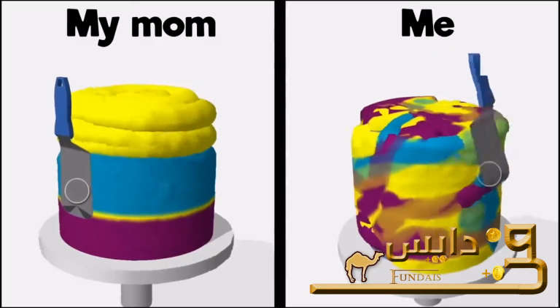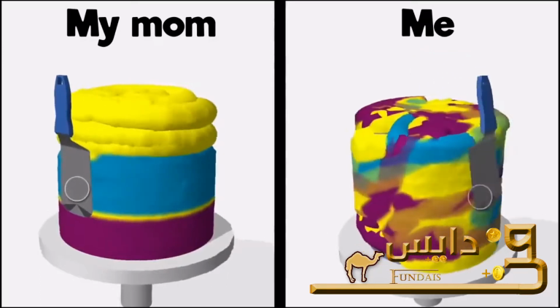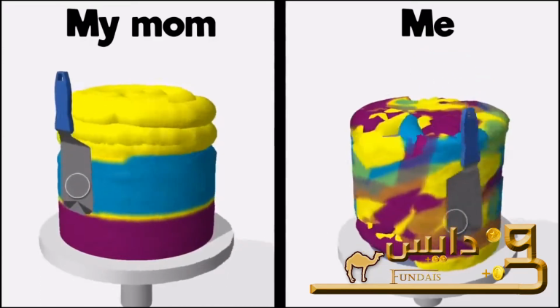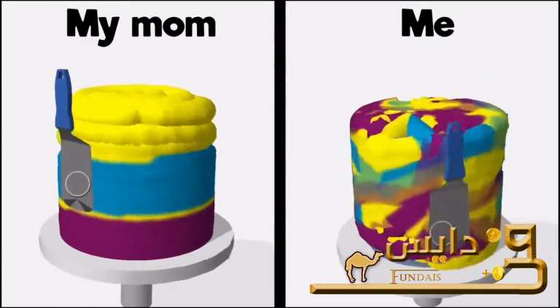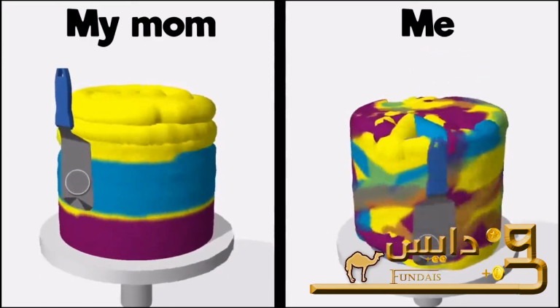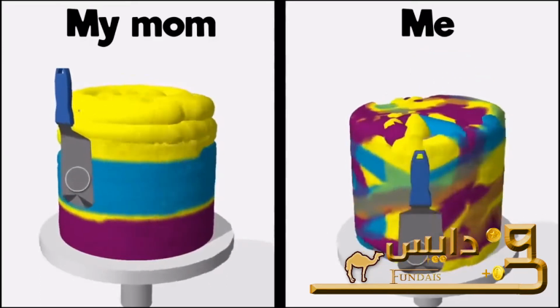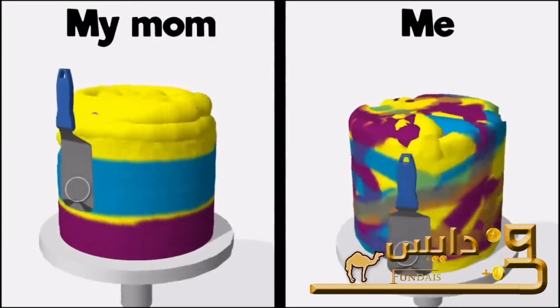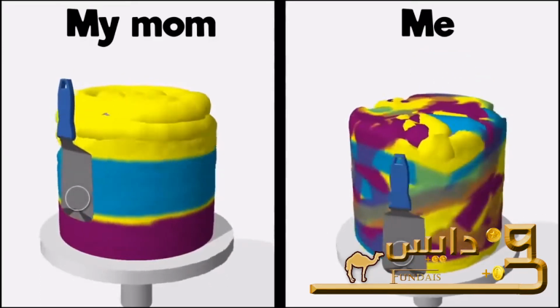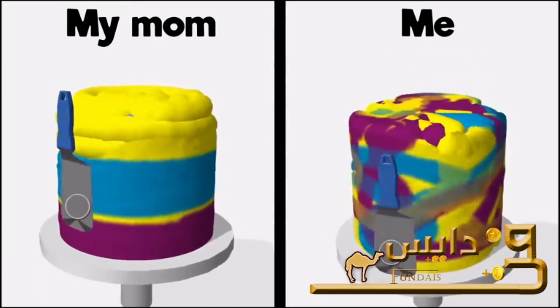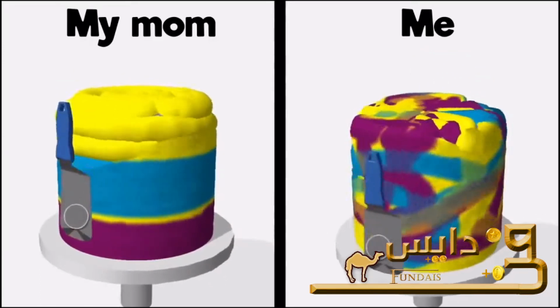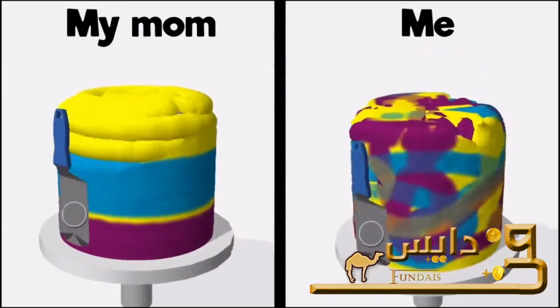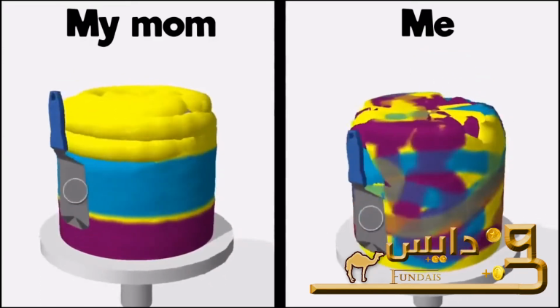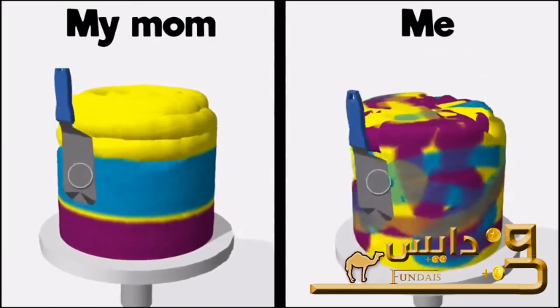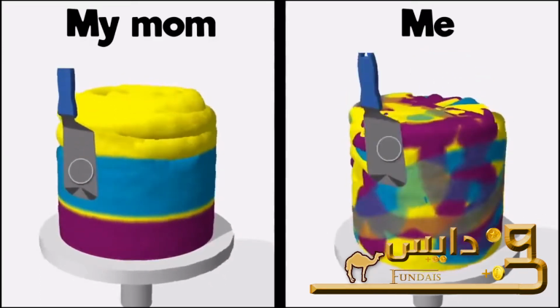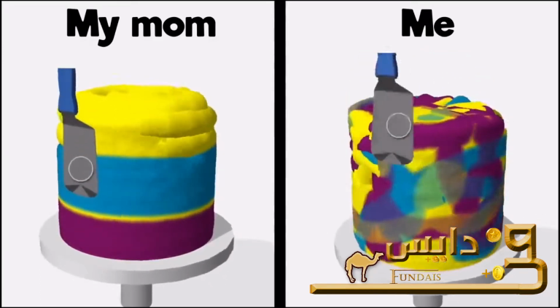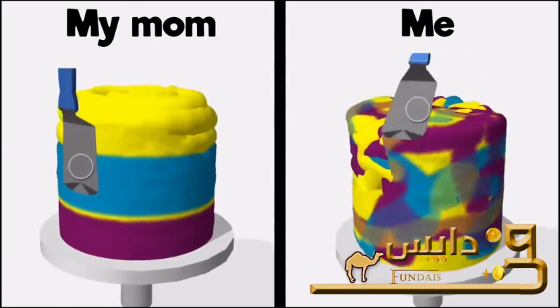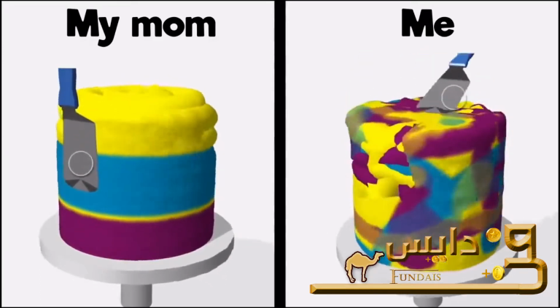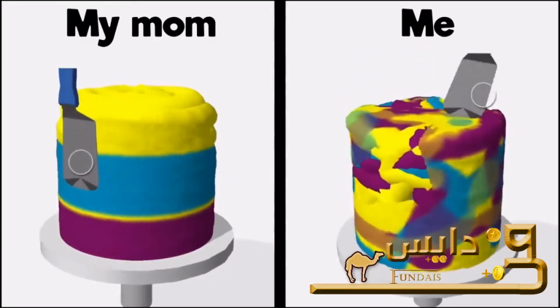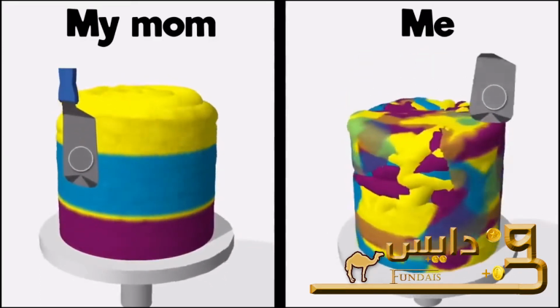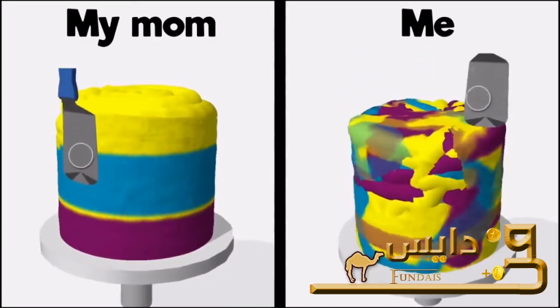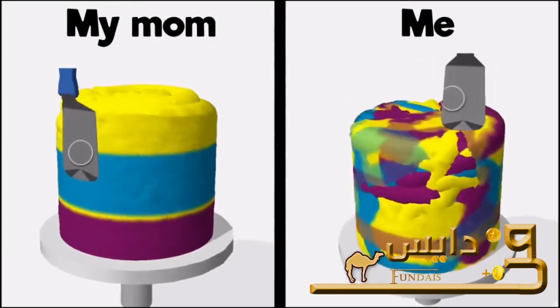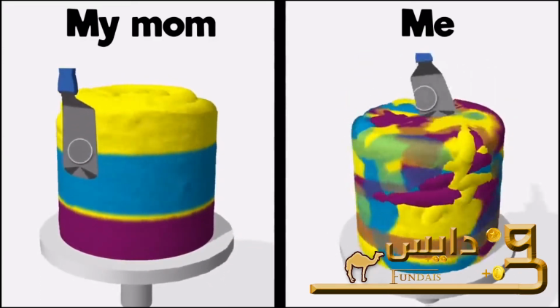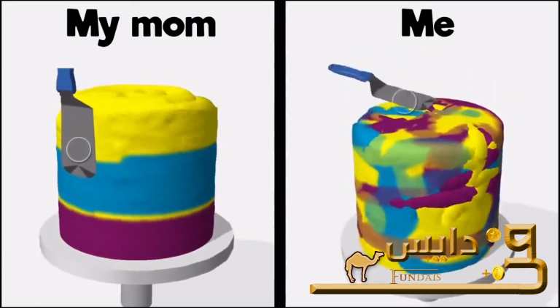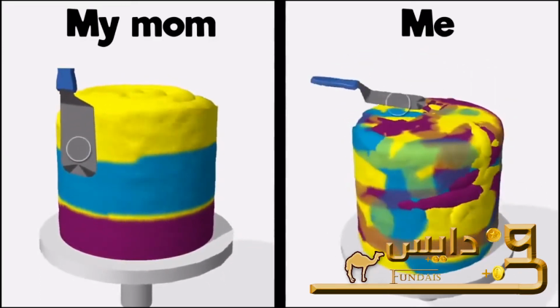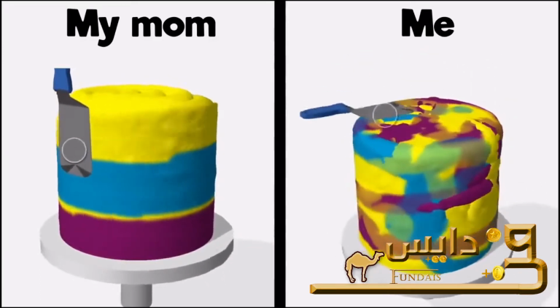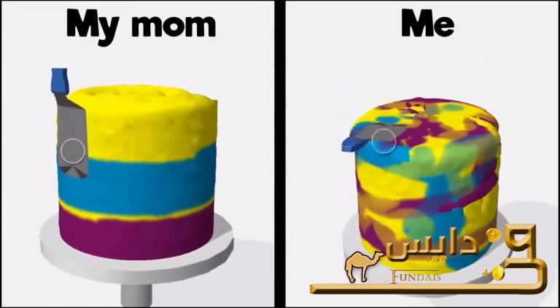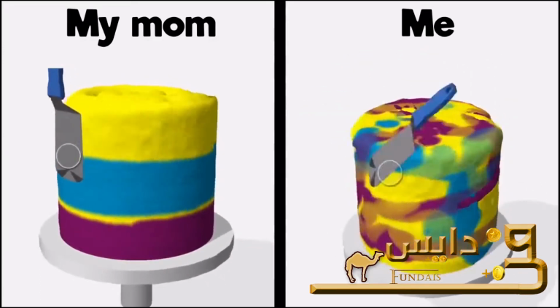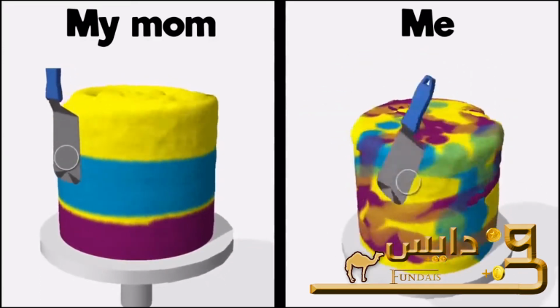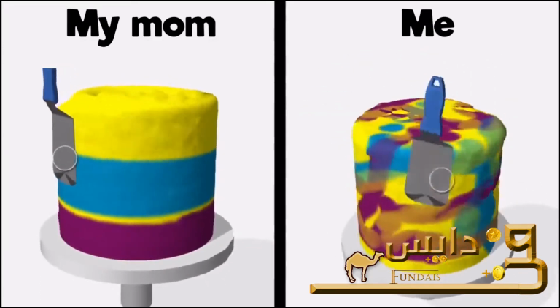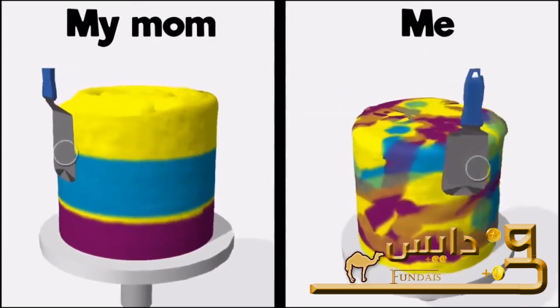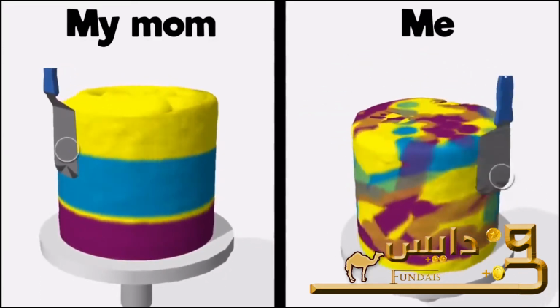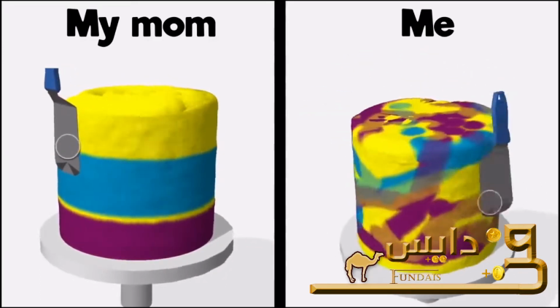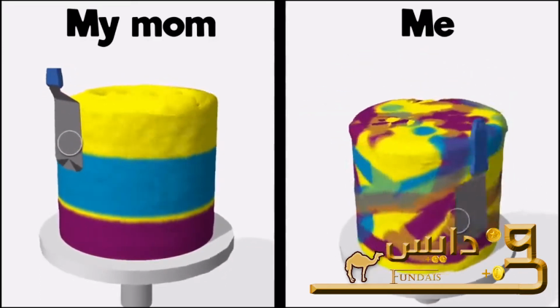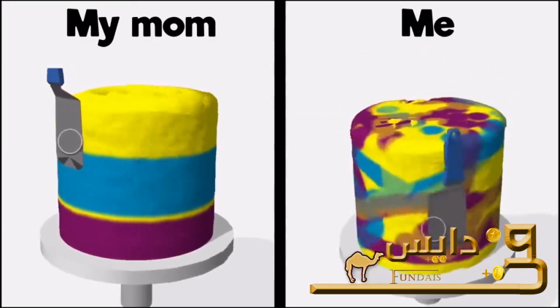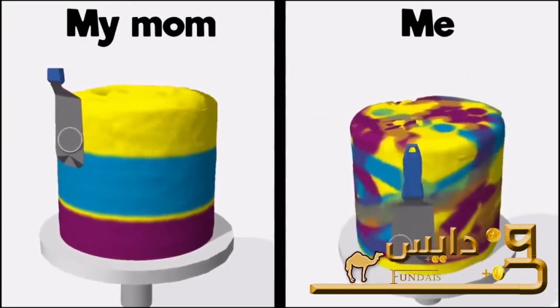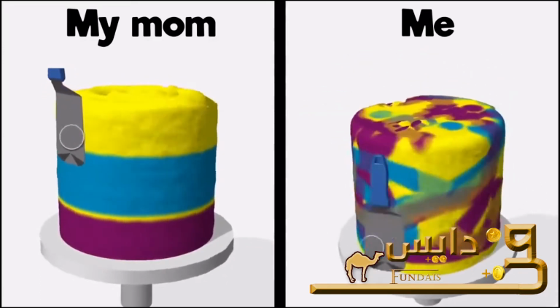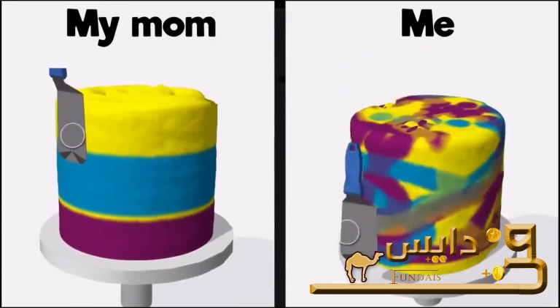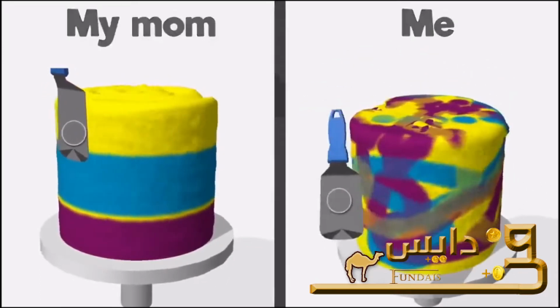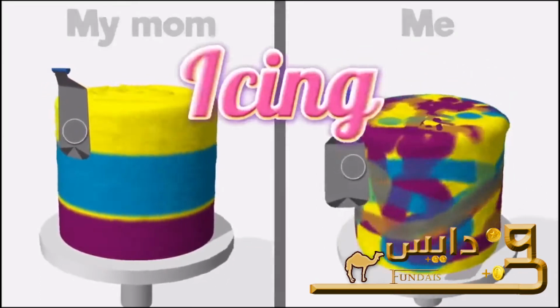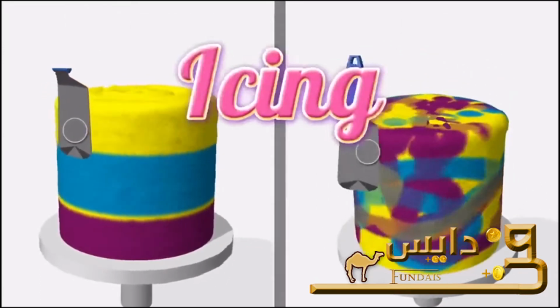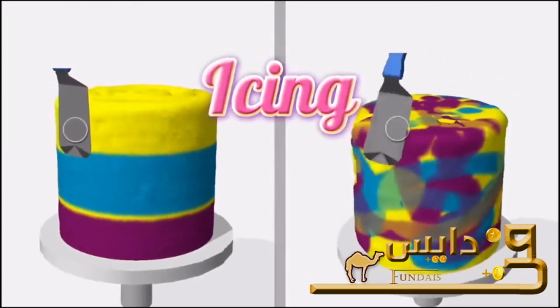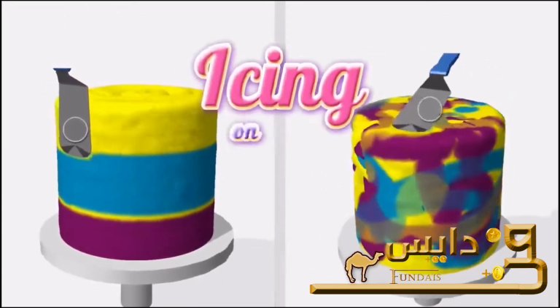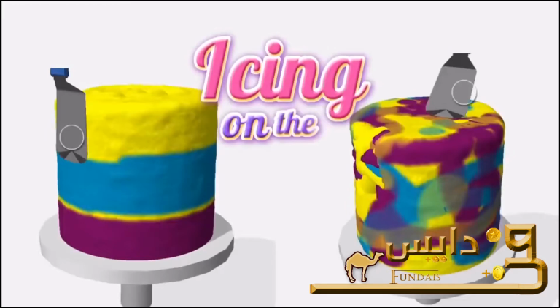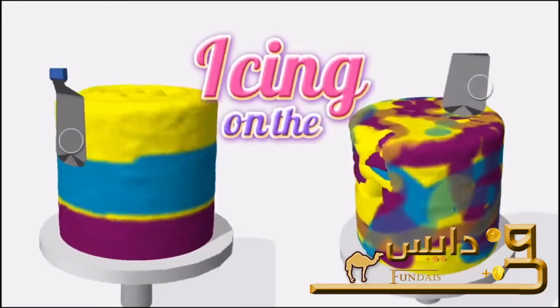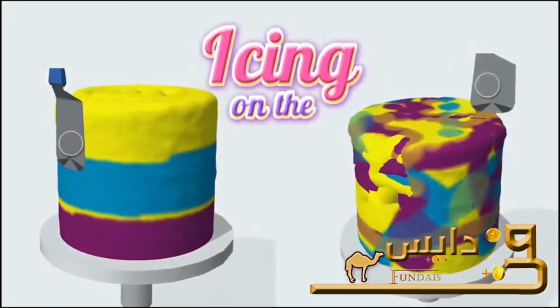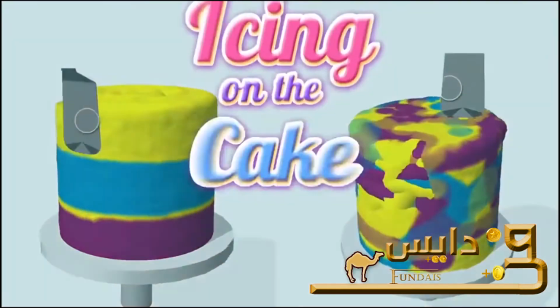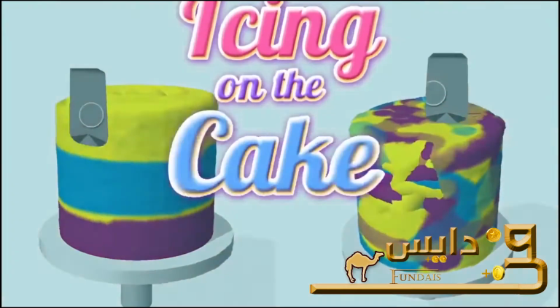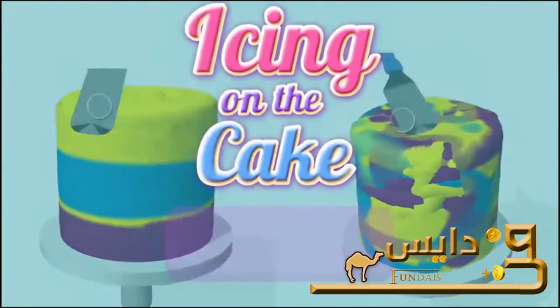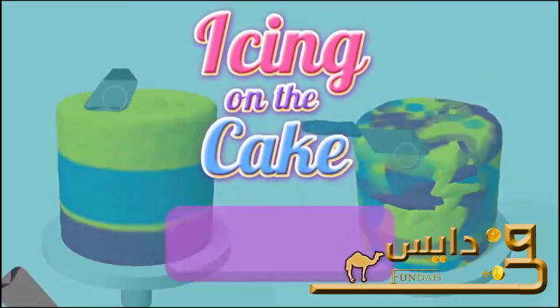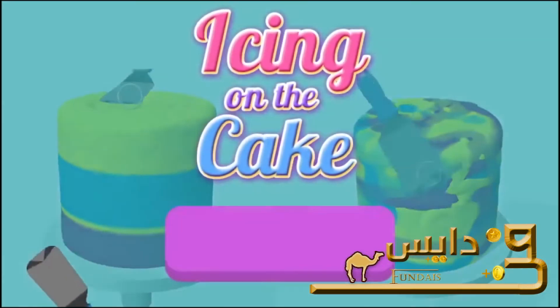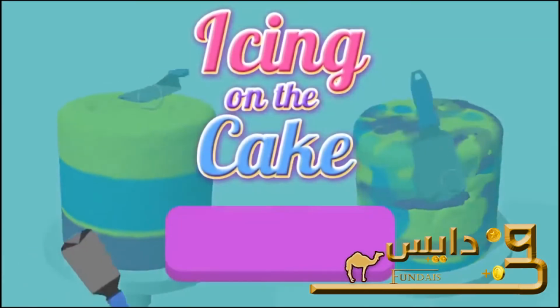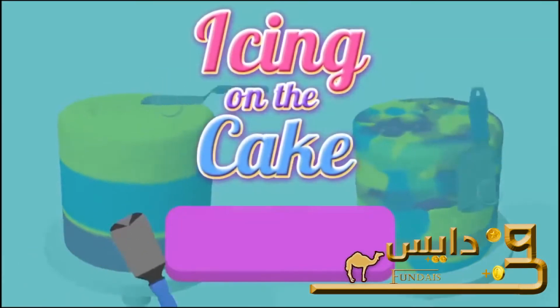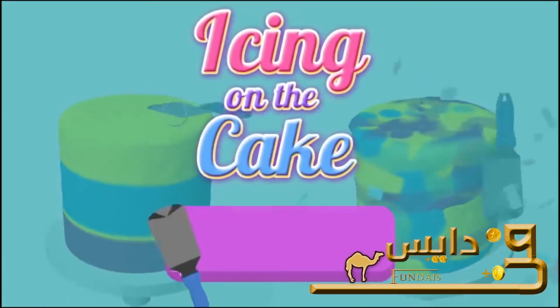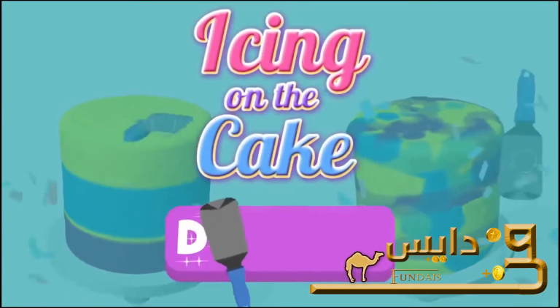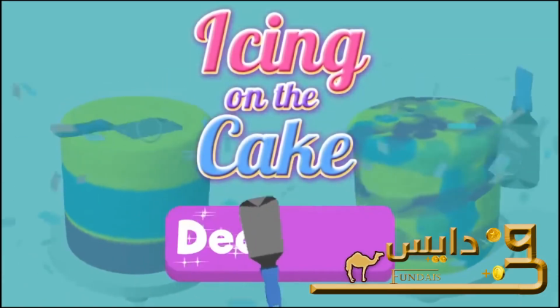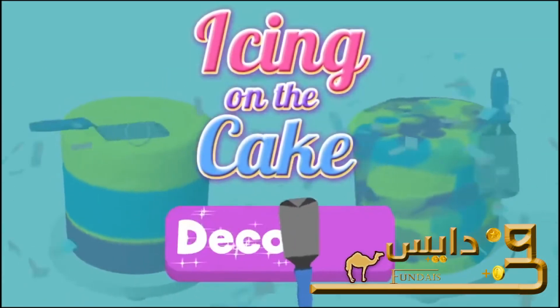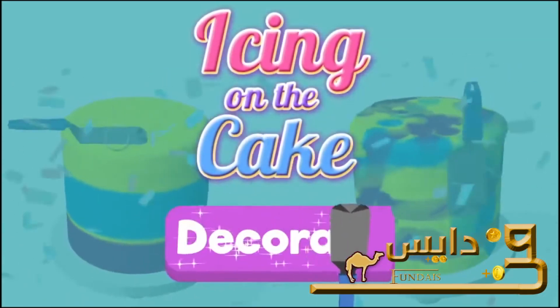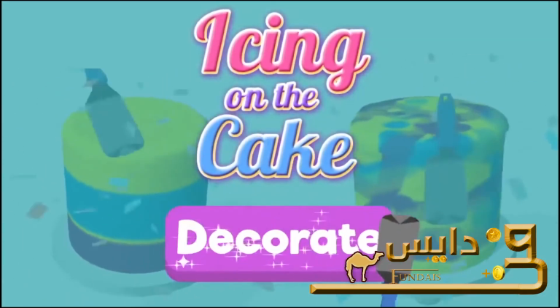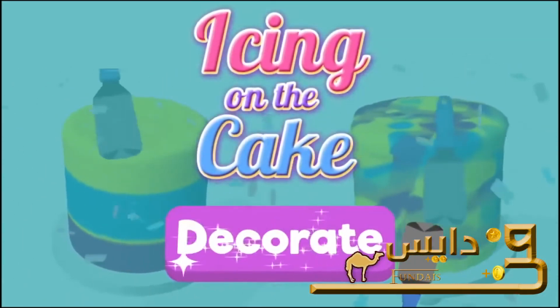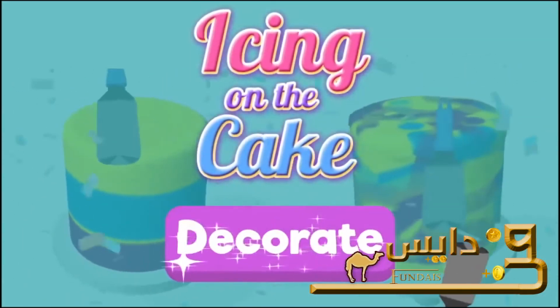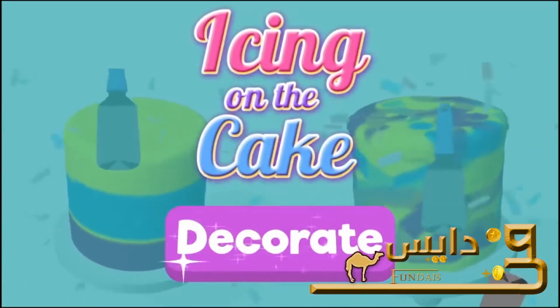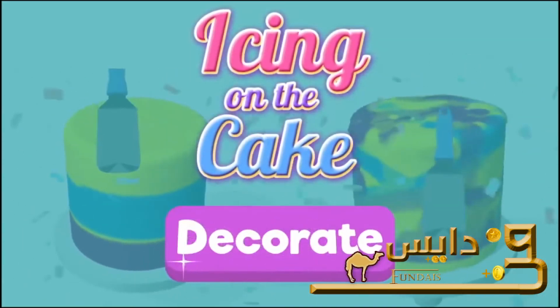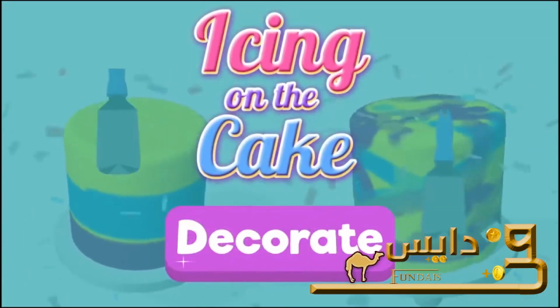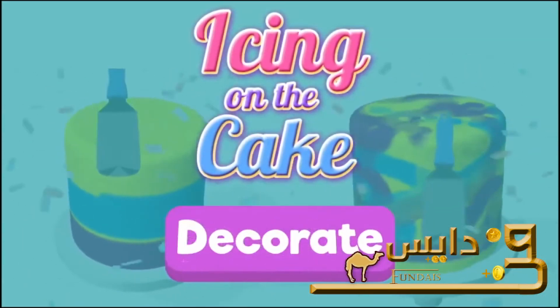This game is so much fun. What's it called again? Icing on the Cake. Play now. It's a piece of cake.